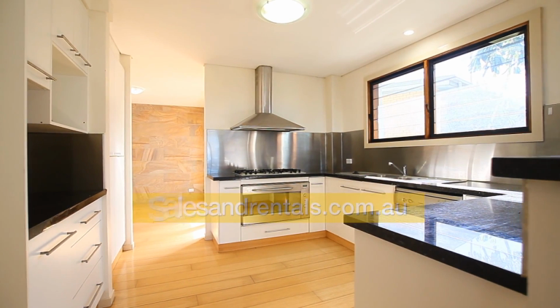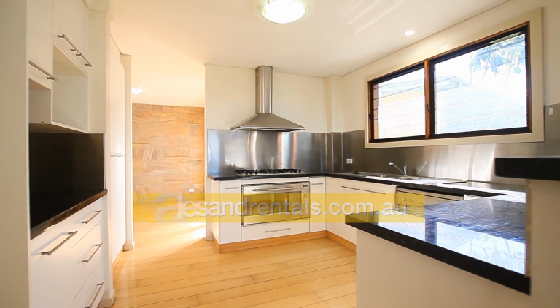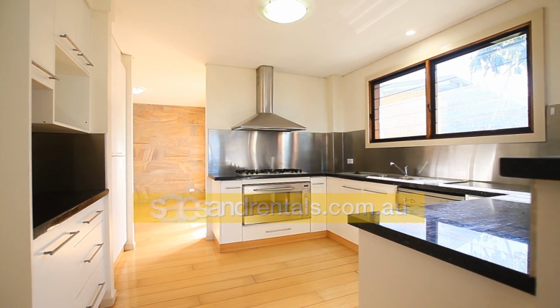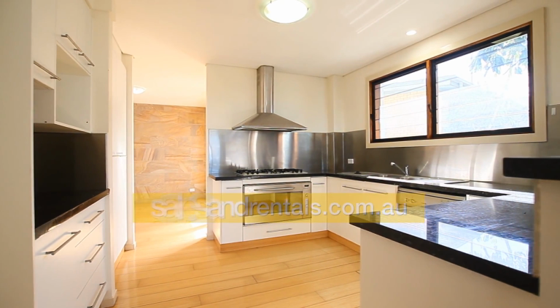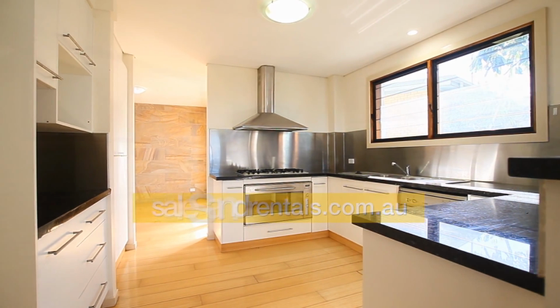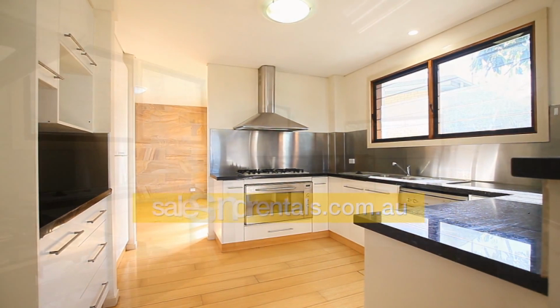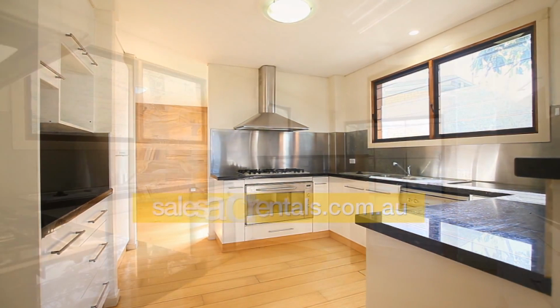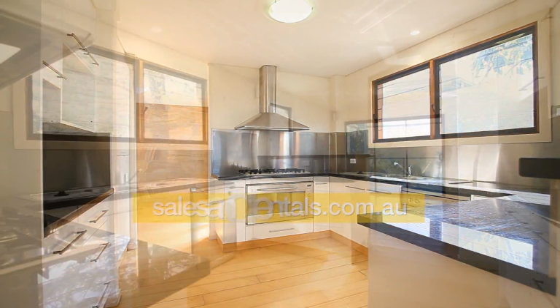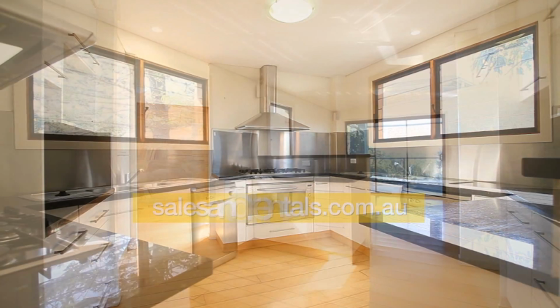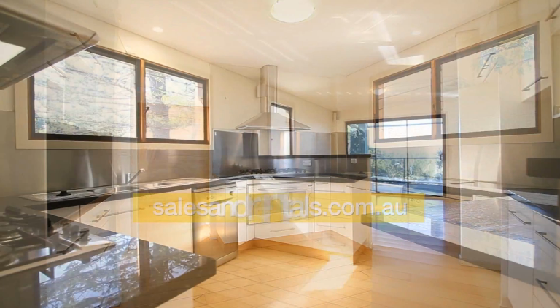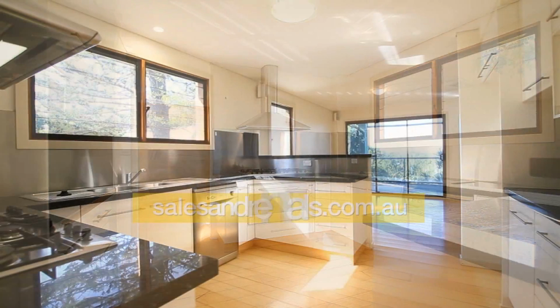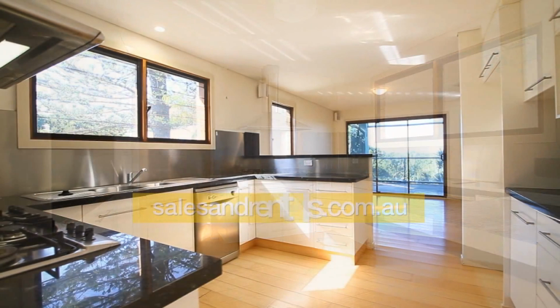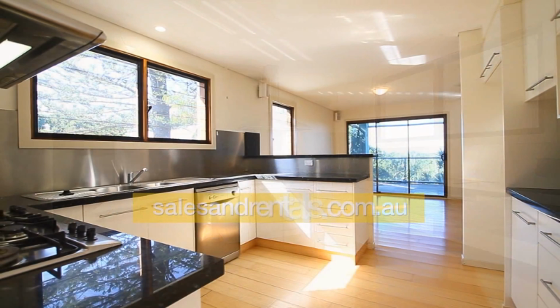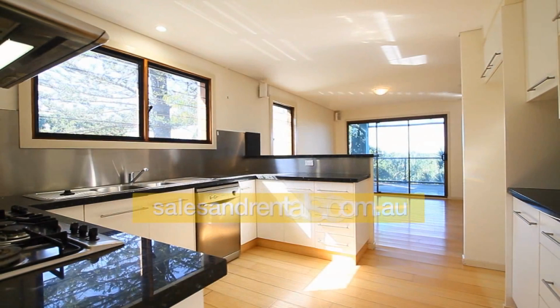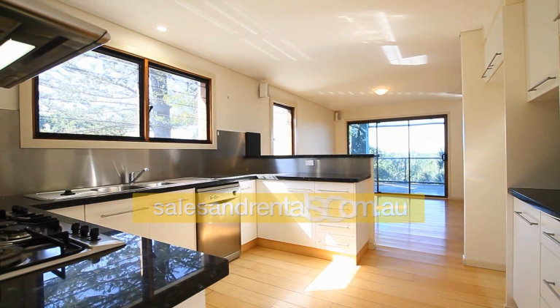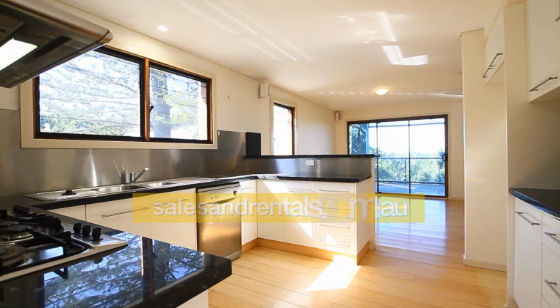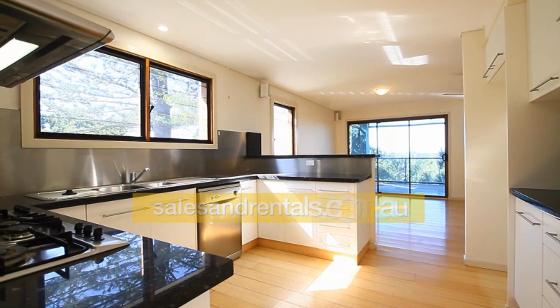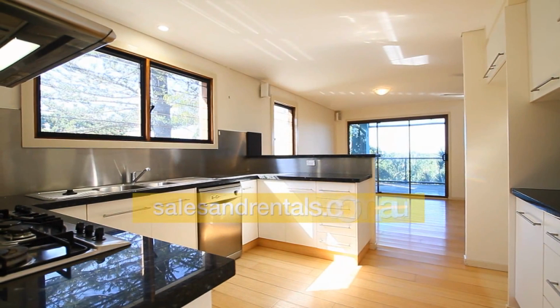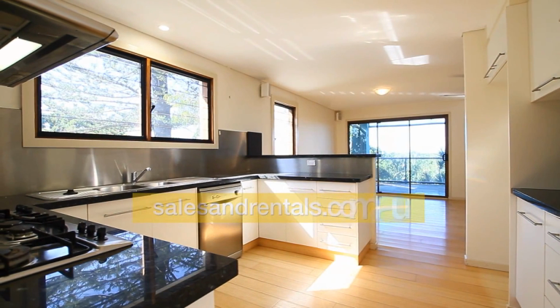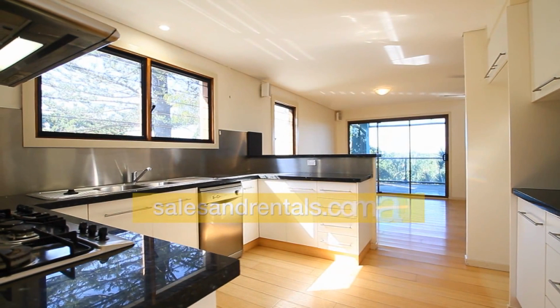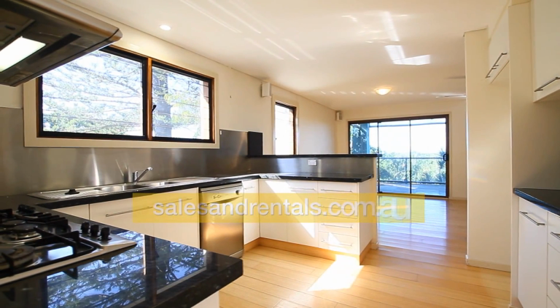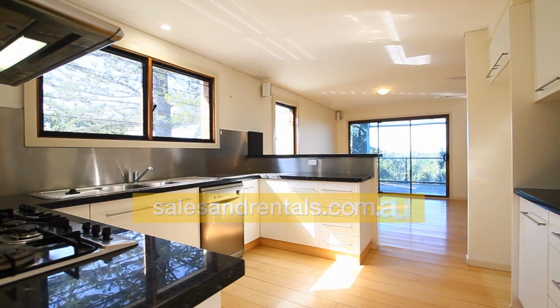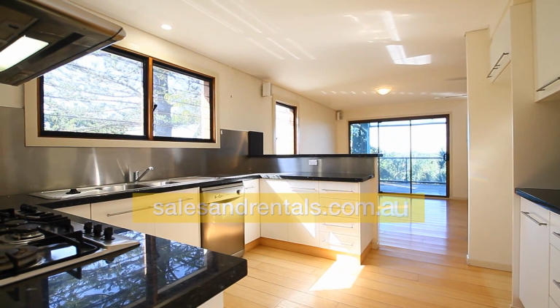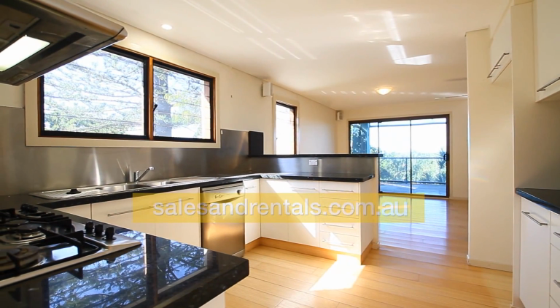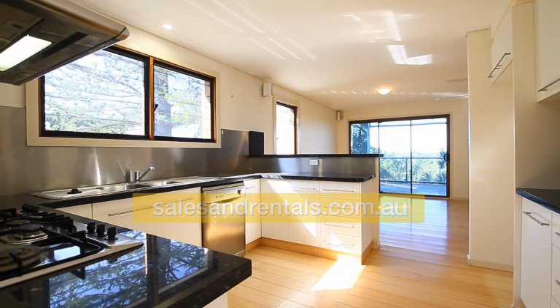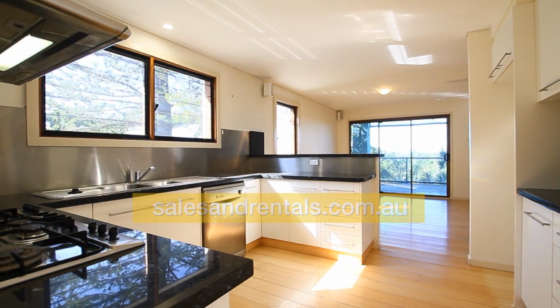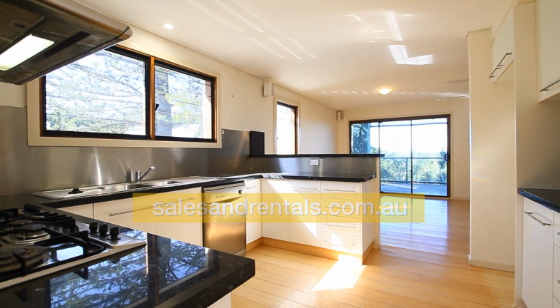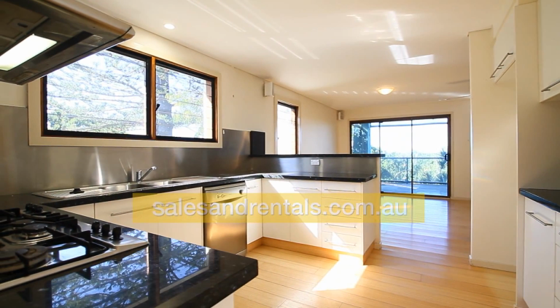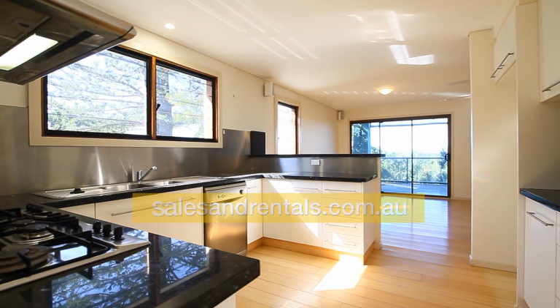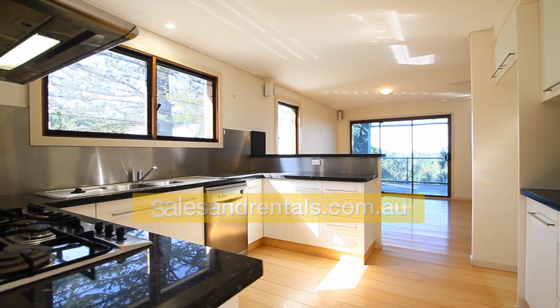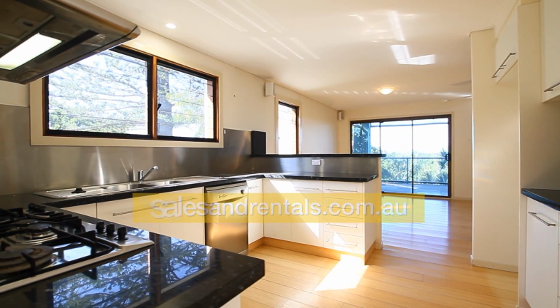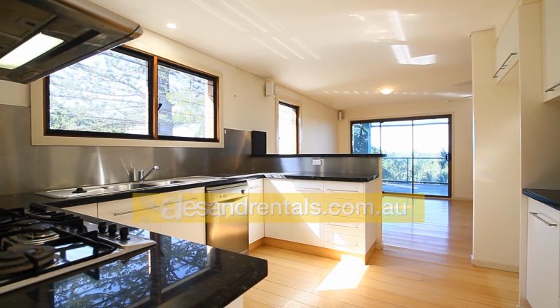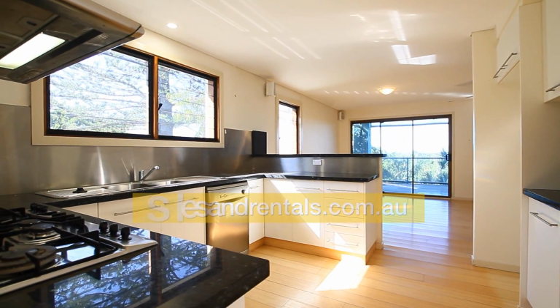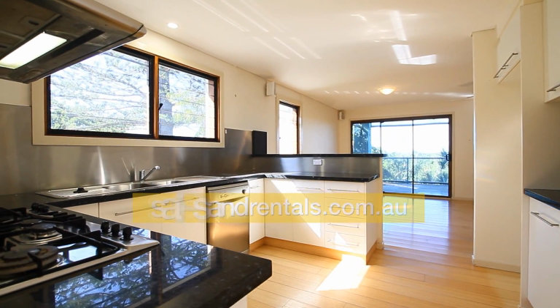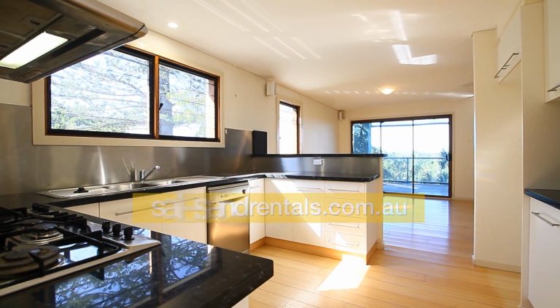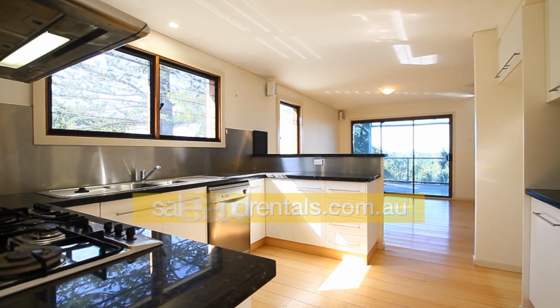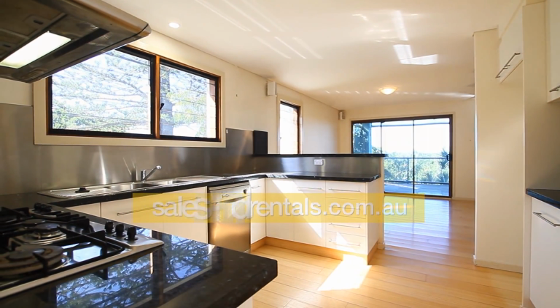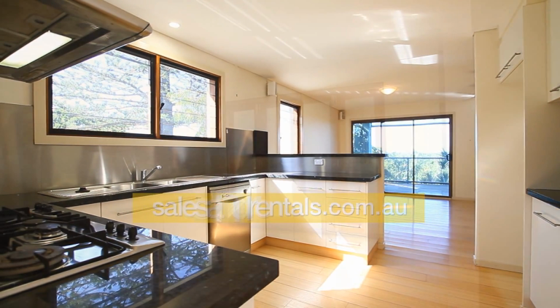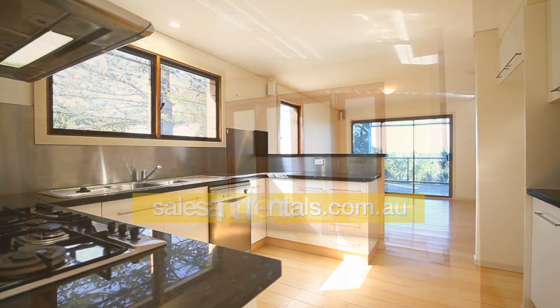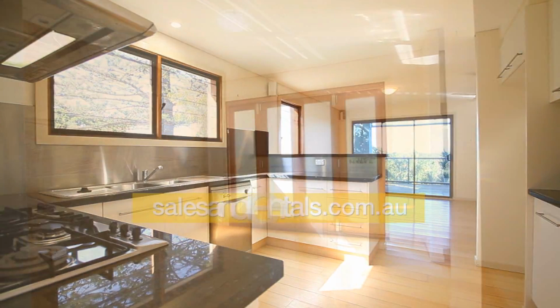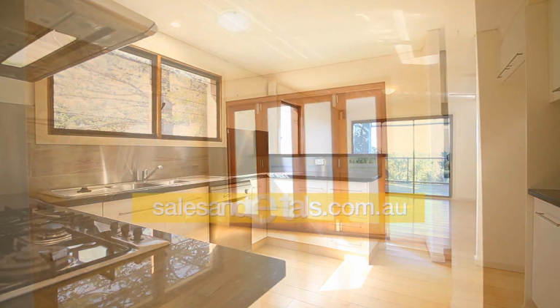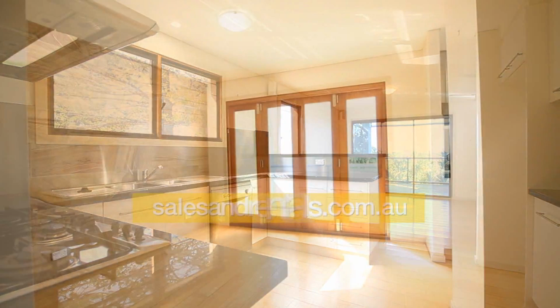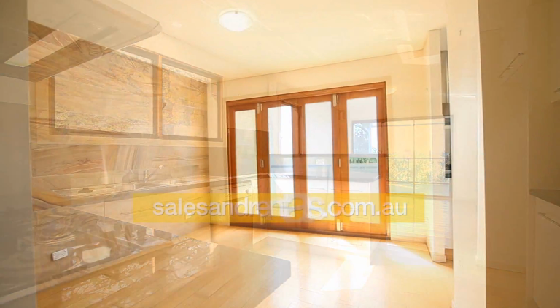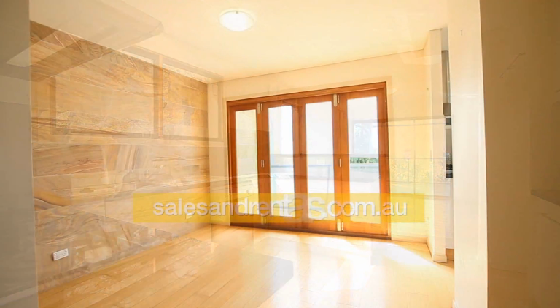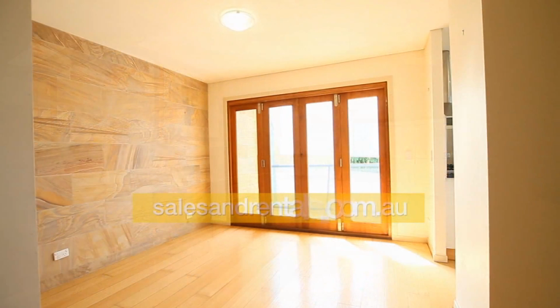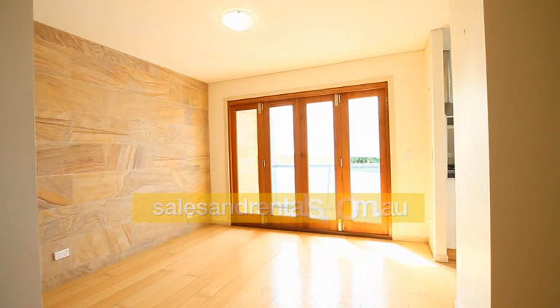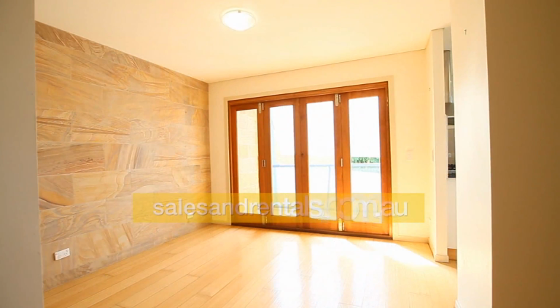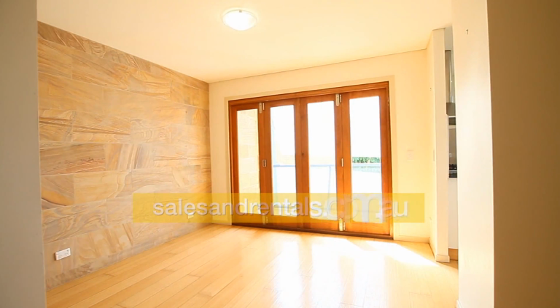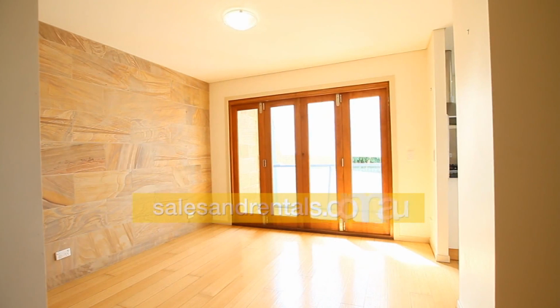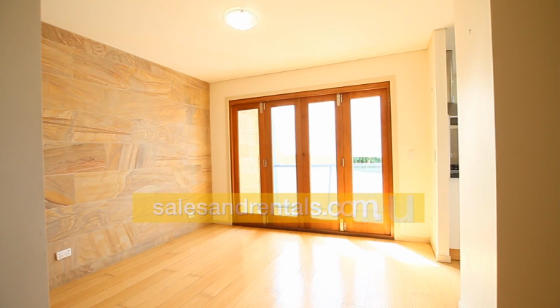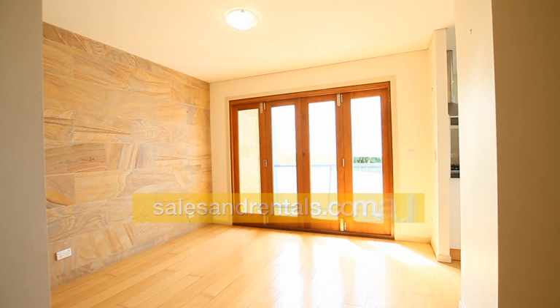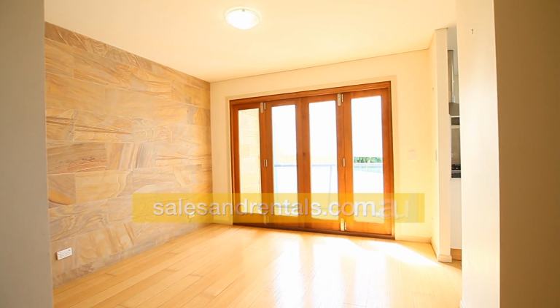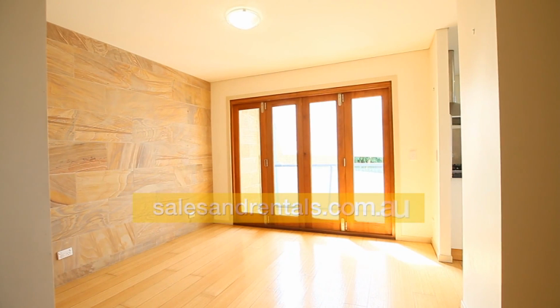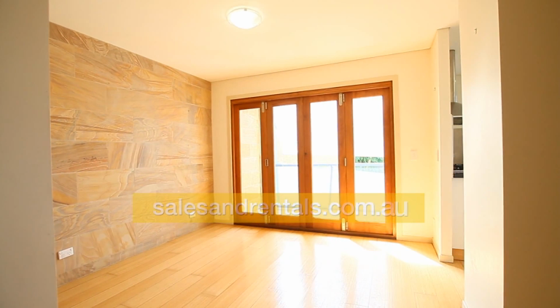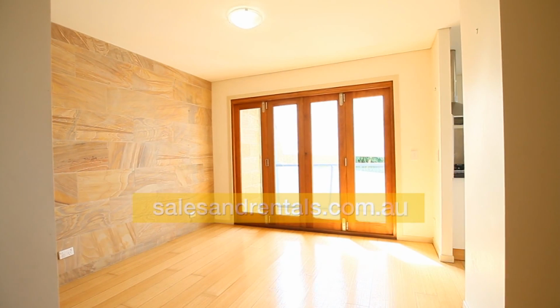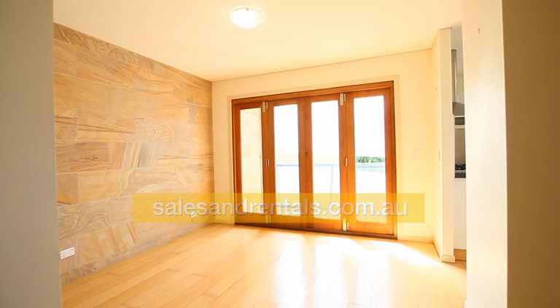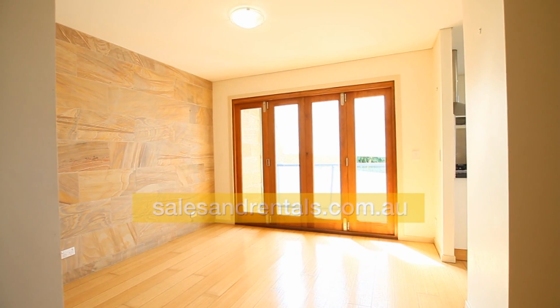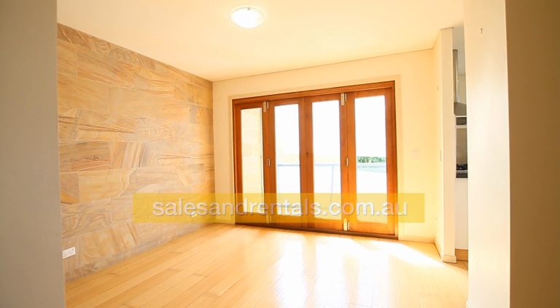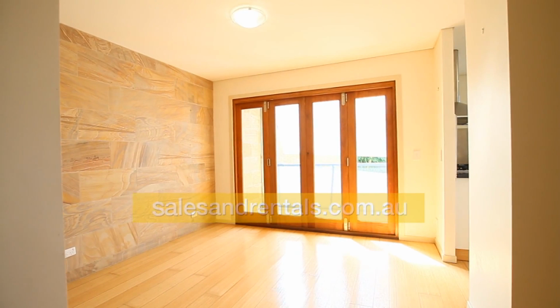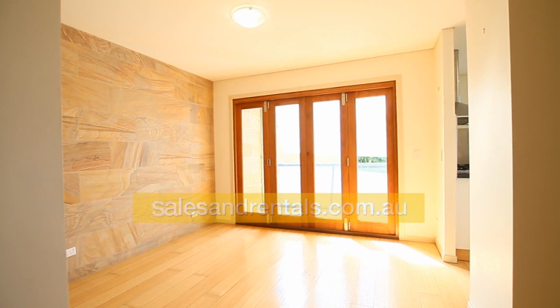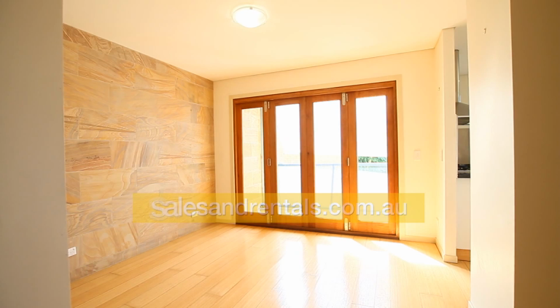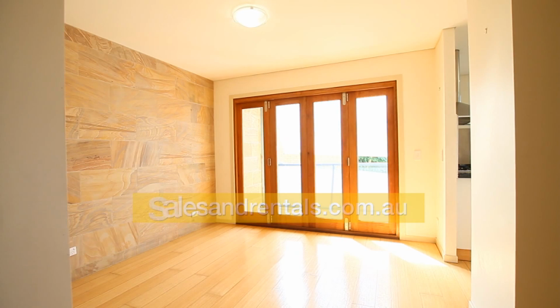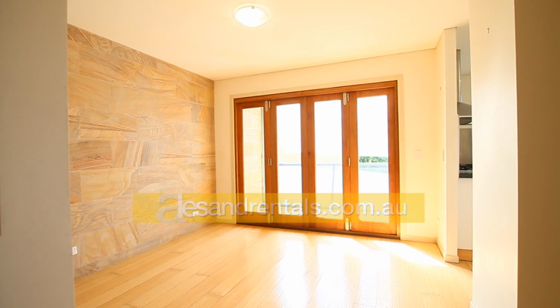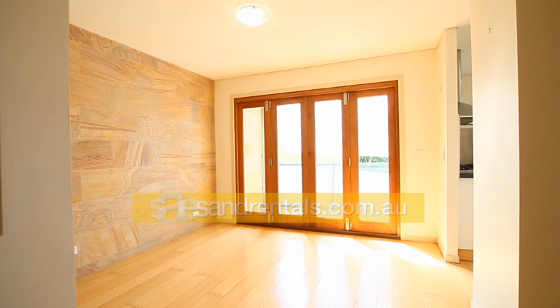The kitchen is modern with stainless steel appliances, stainless steel splash backs, even a dishwasher. Dining room off the kitchen.